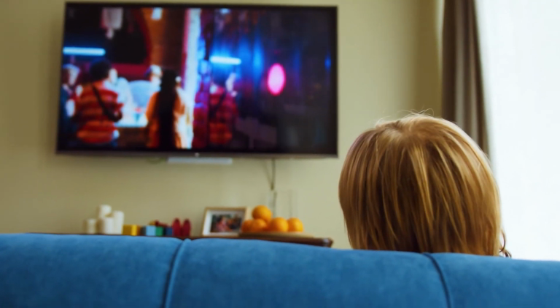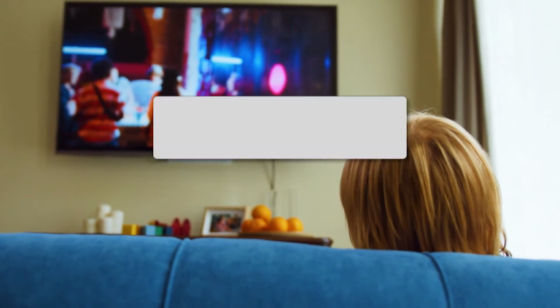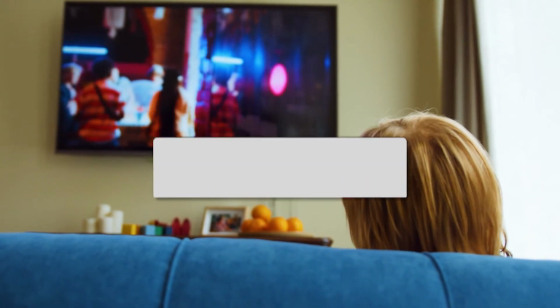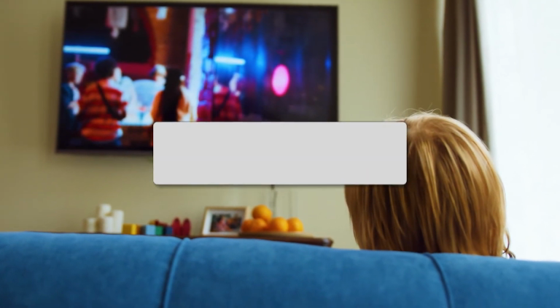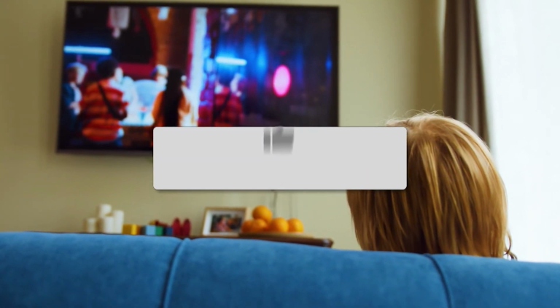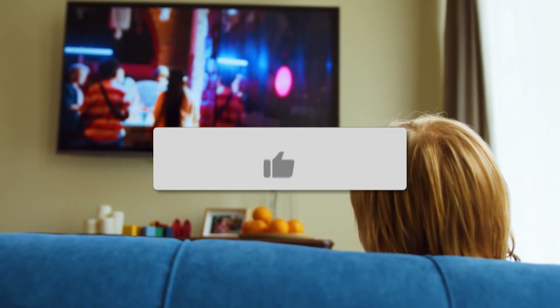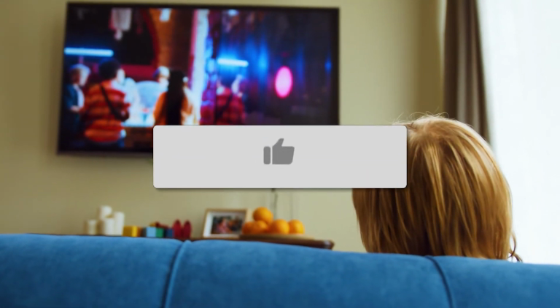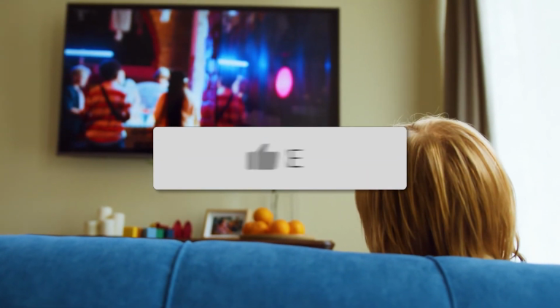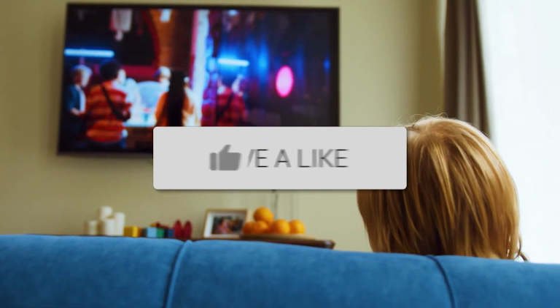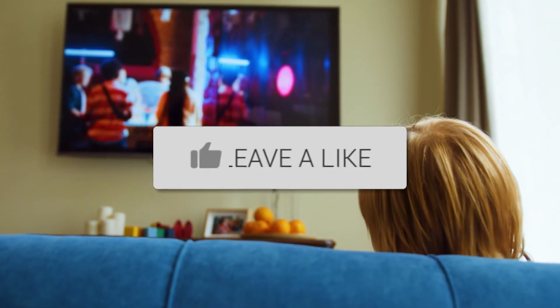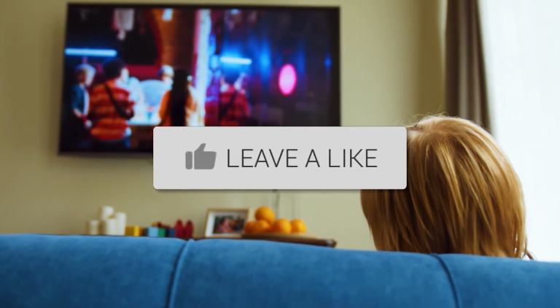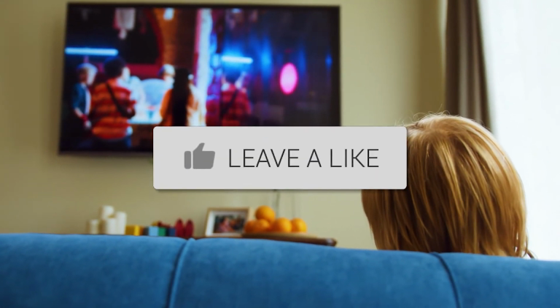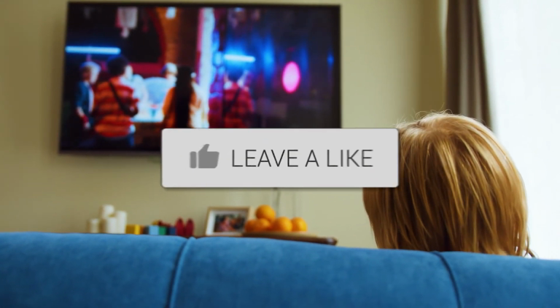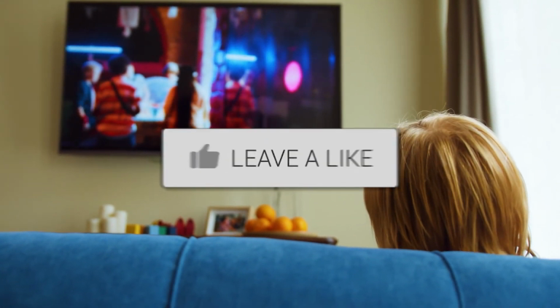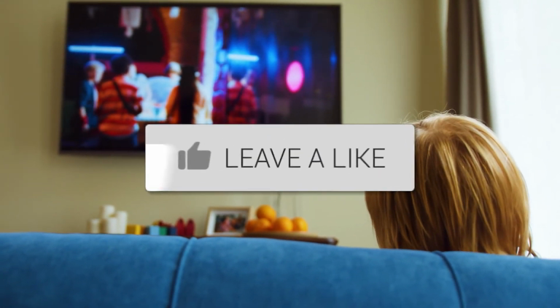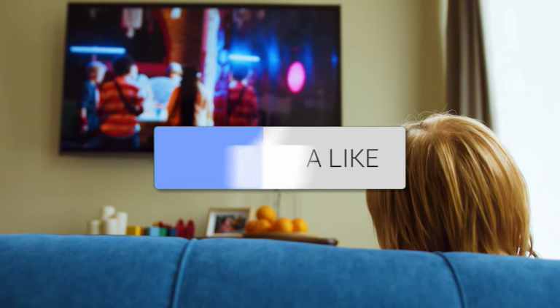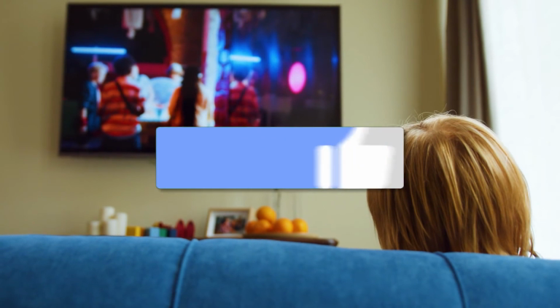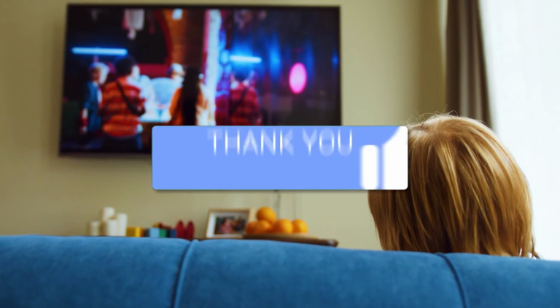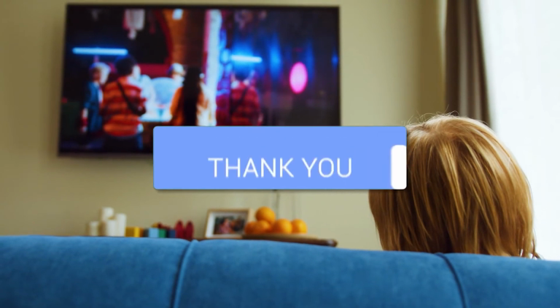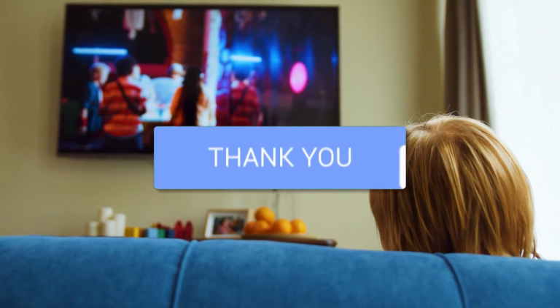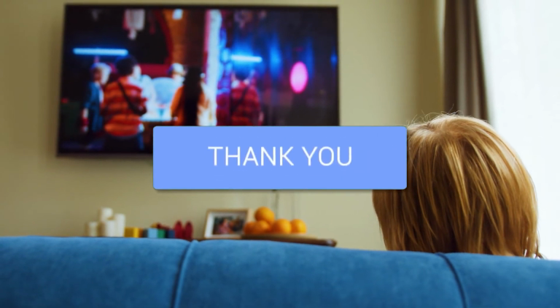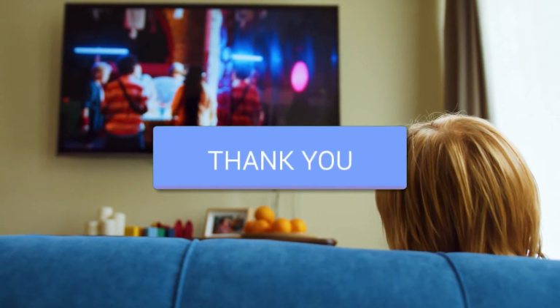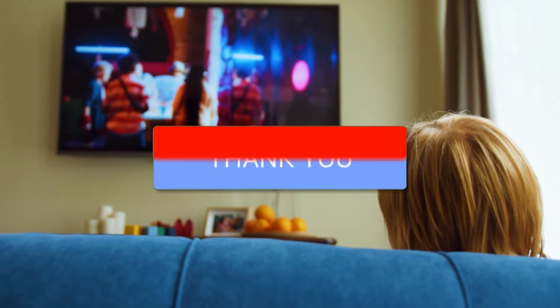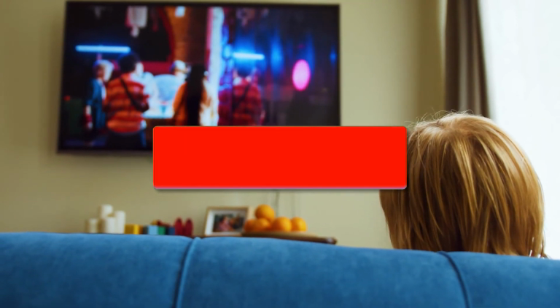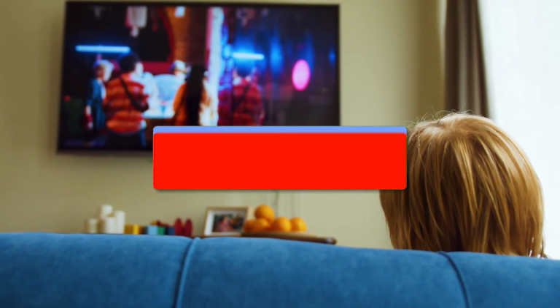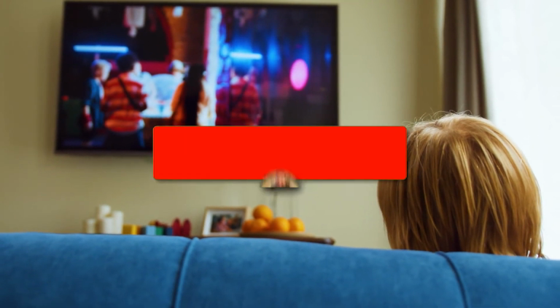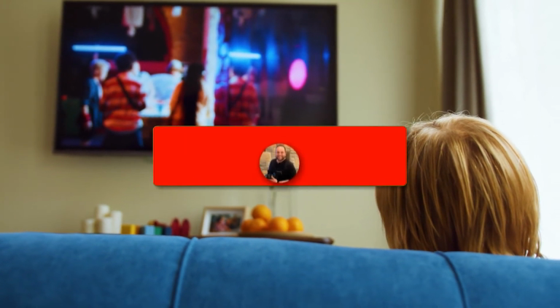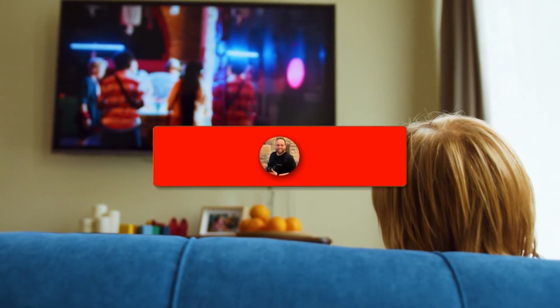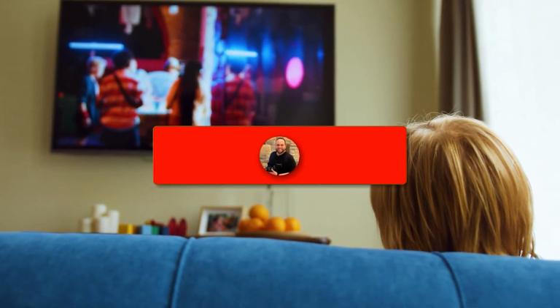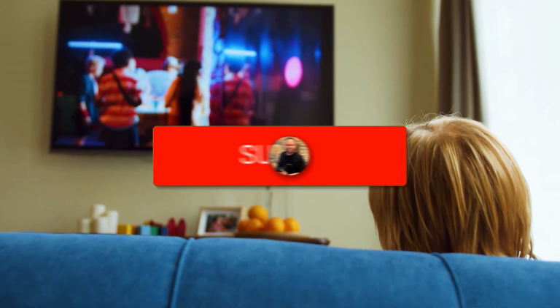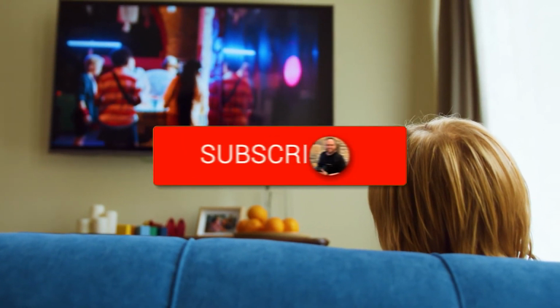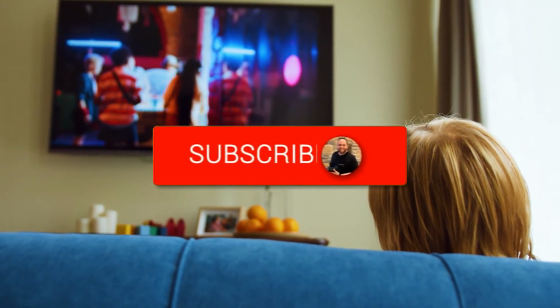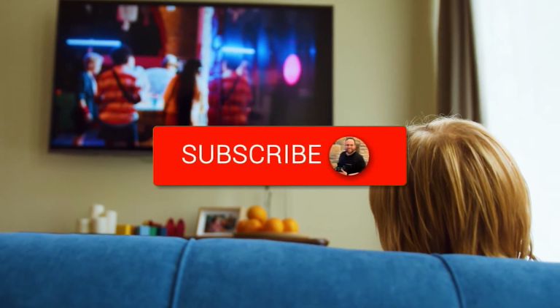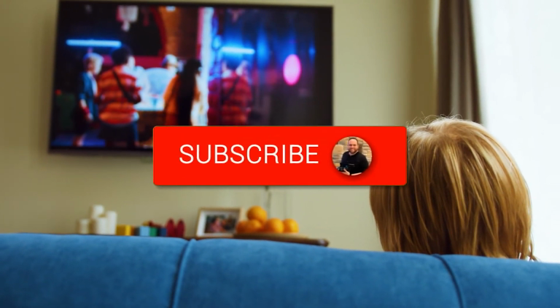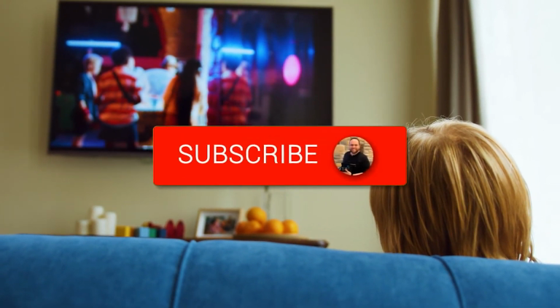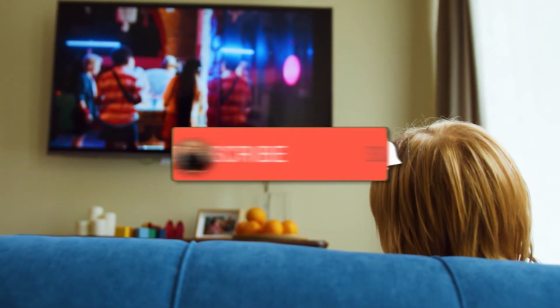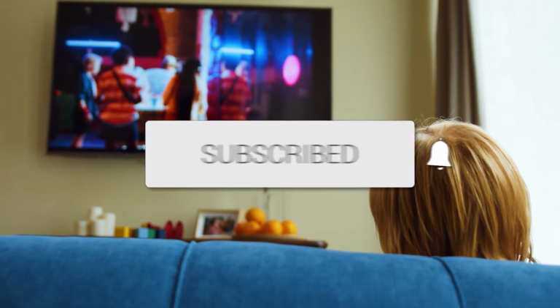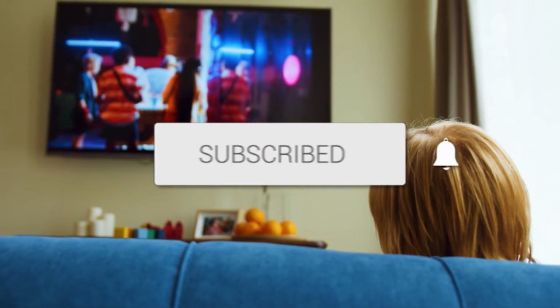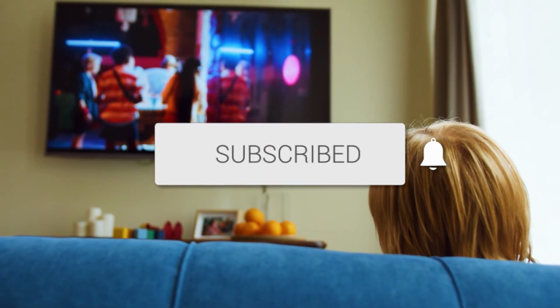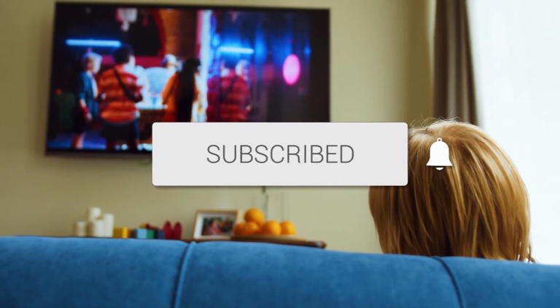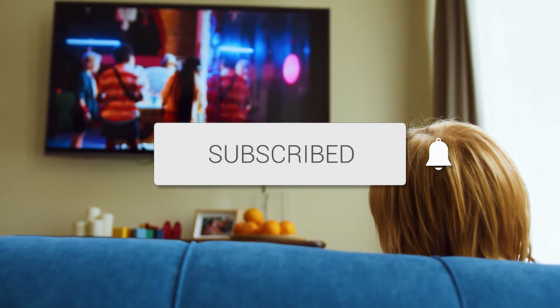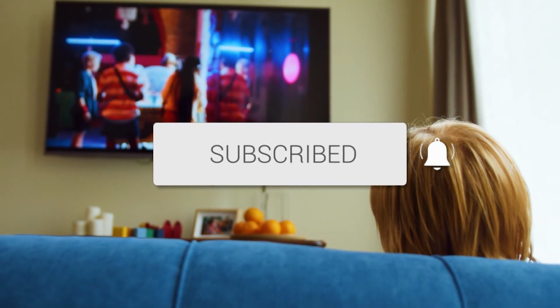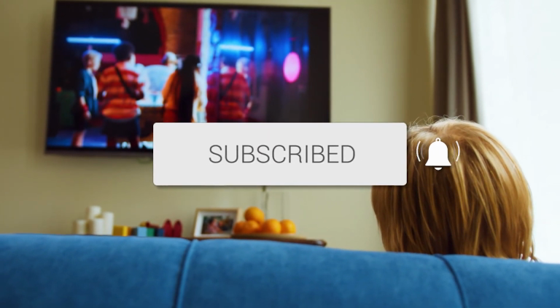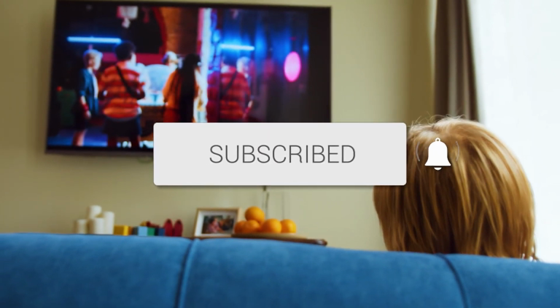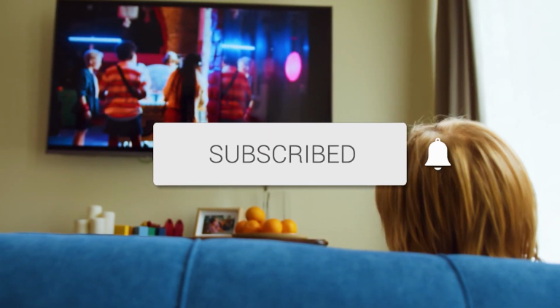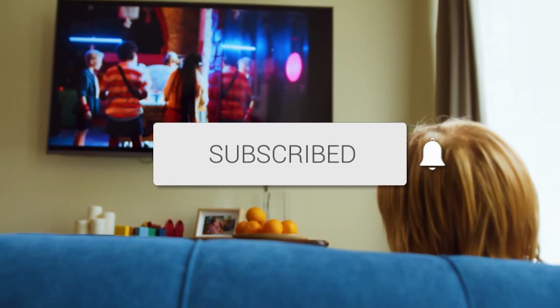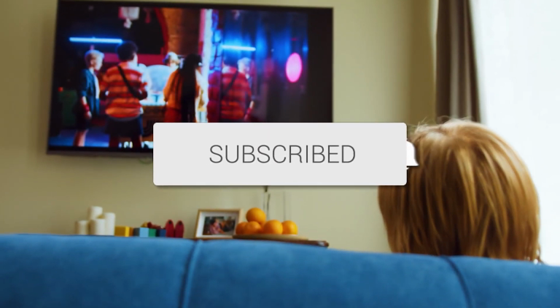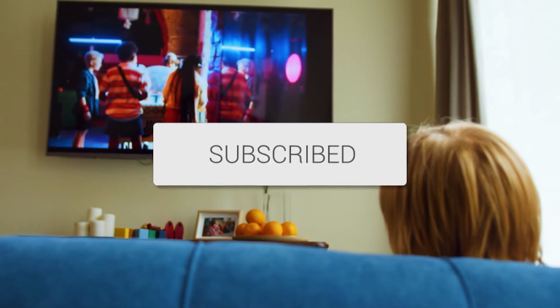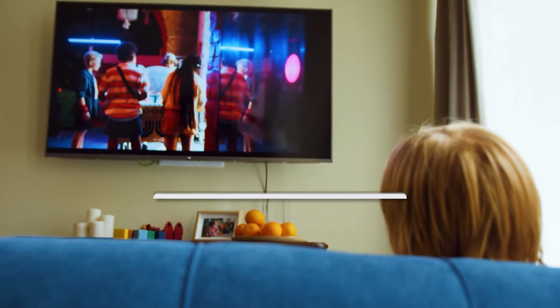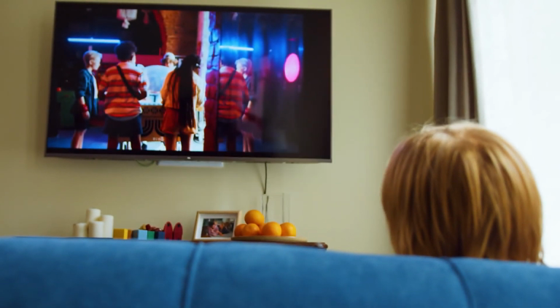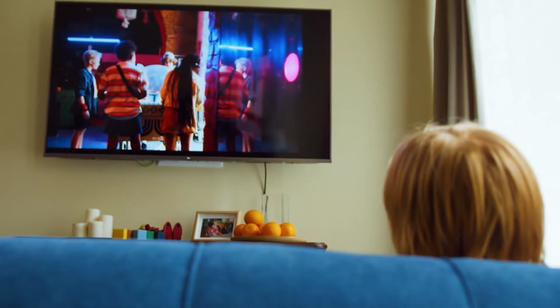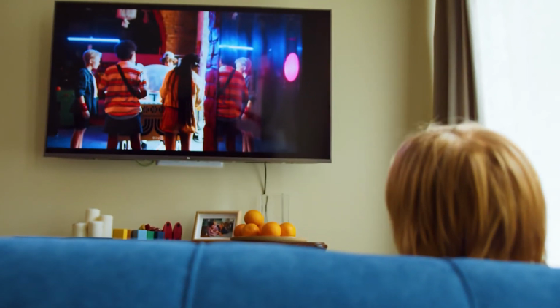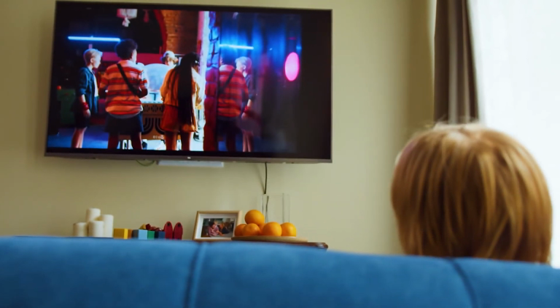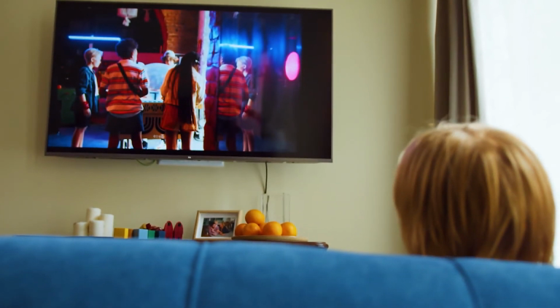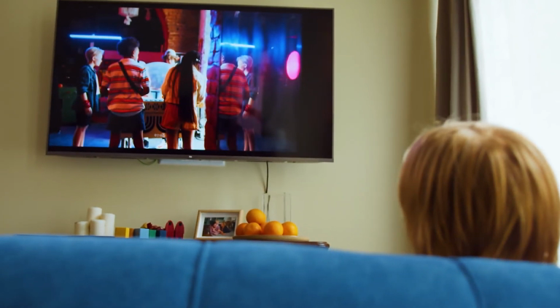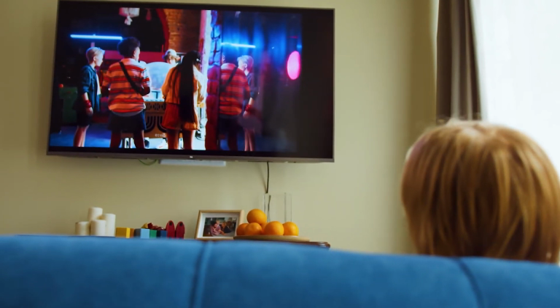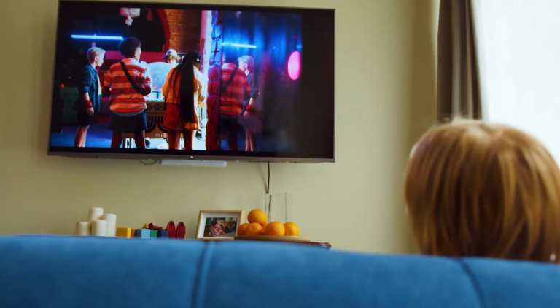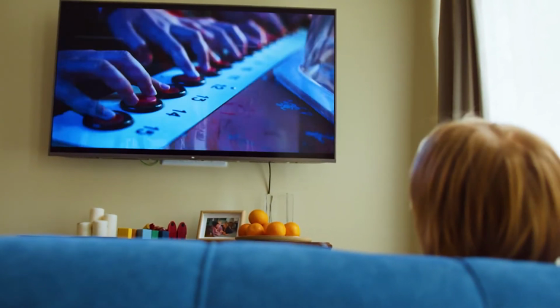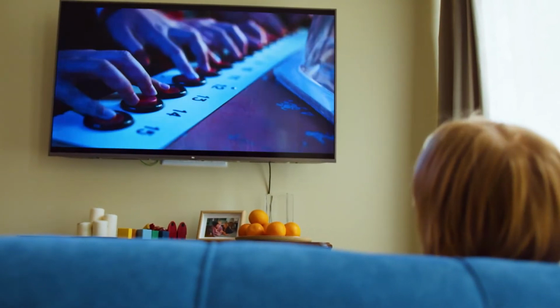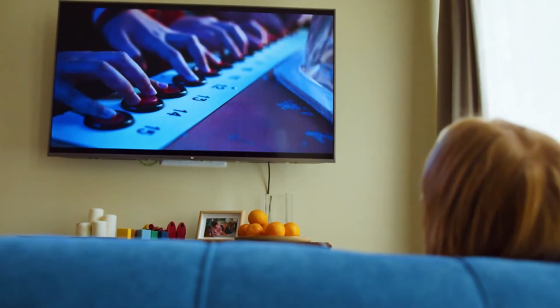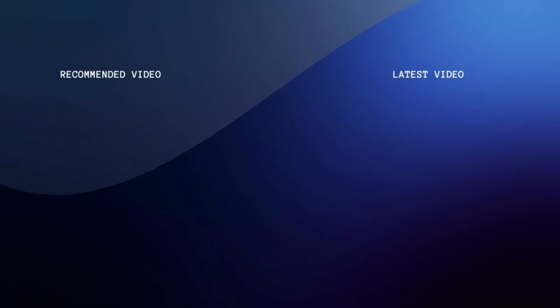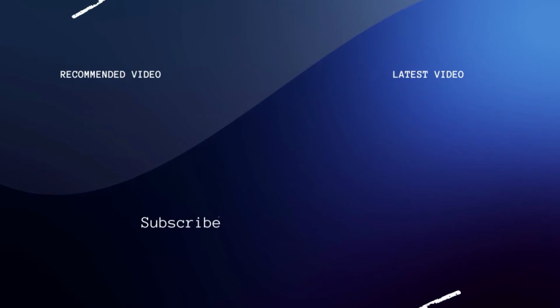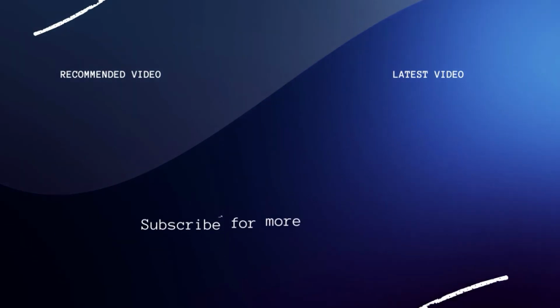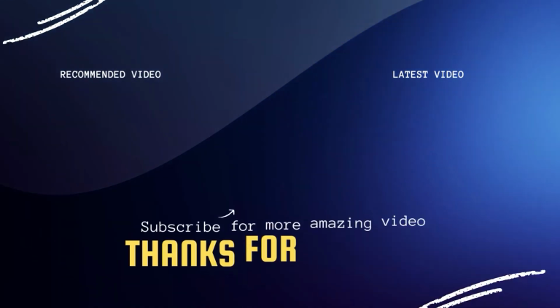Hopefully this video was helpful for you. If it was, go ahead and click a thumbs up on it and subscribe to my channel. I make tech videos all the time and I would love to have you back in the next one. Take care.